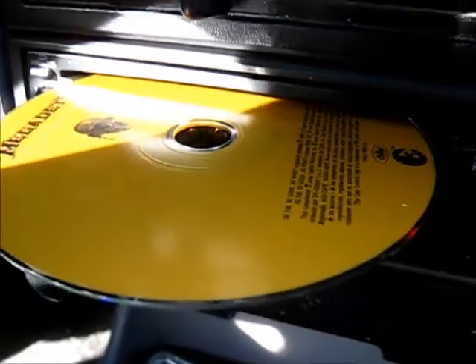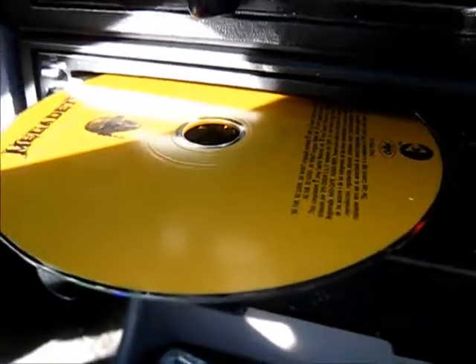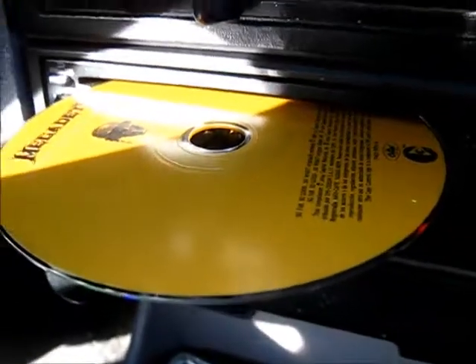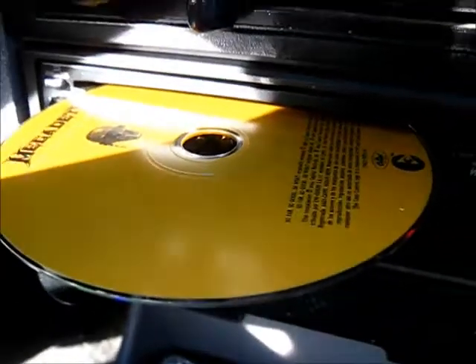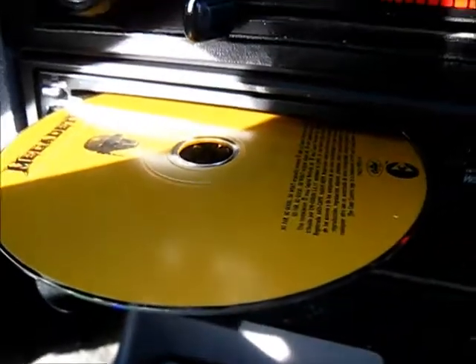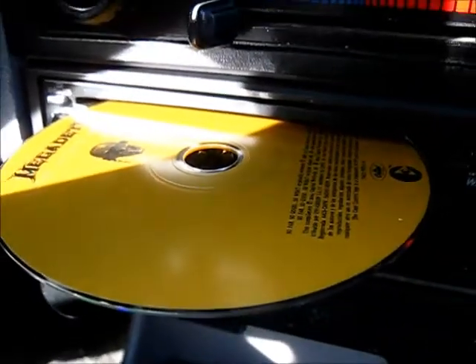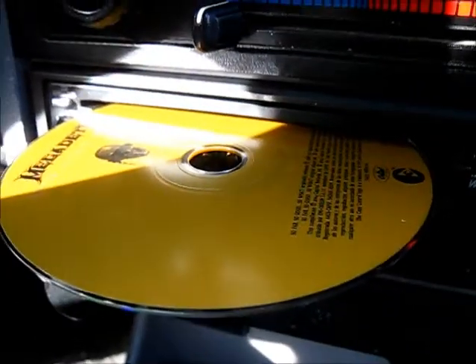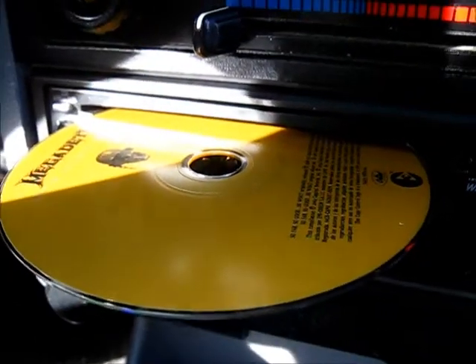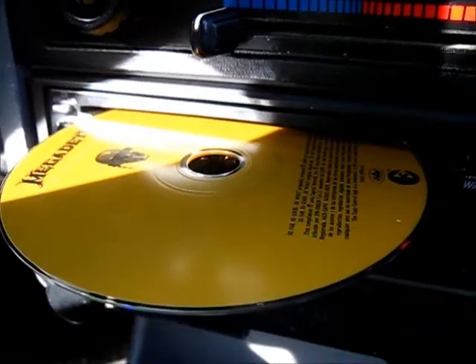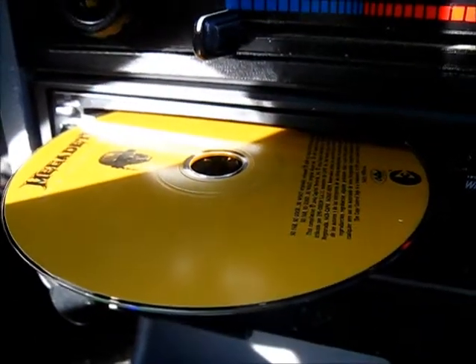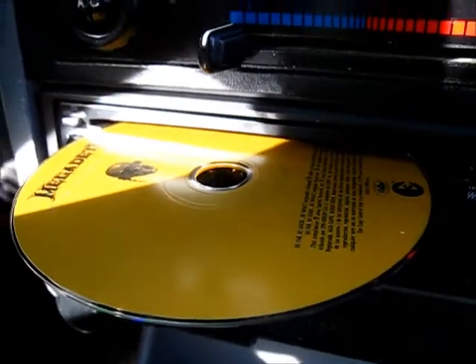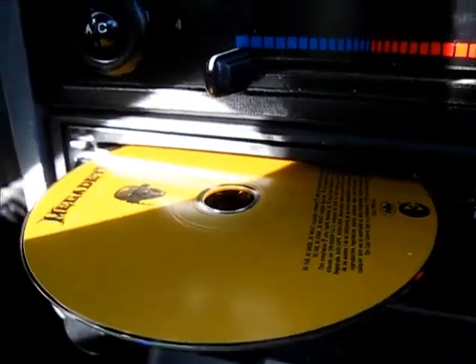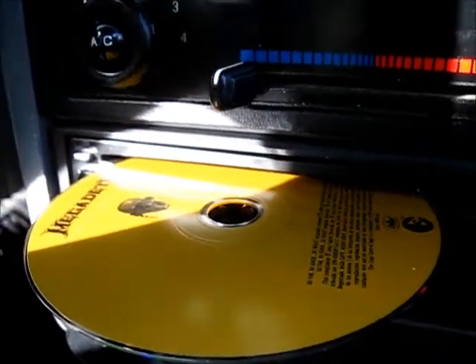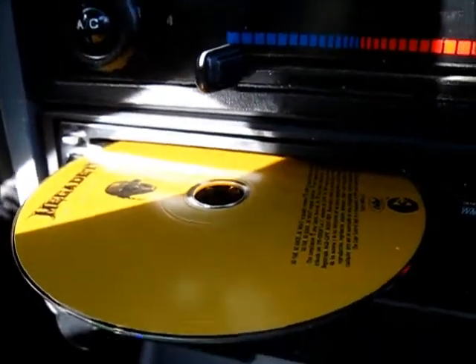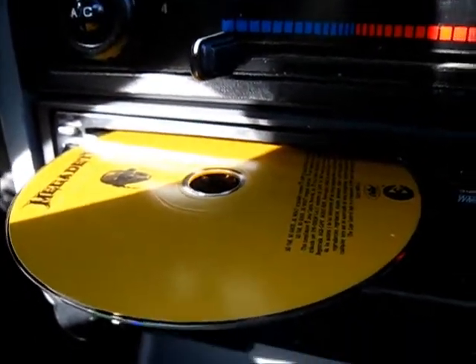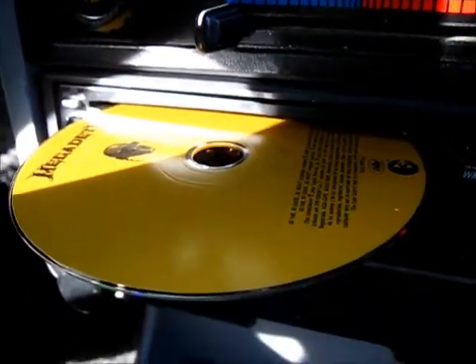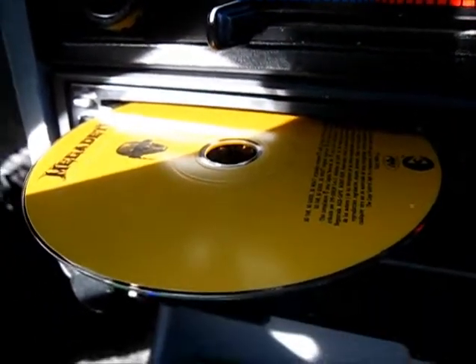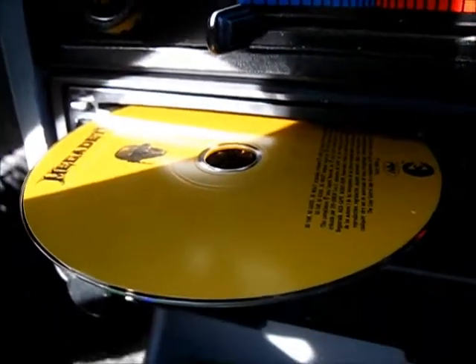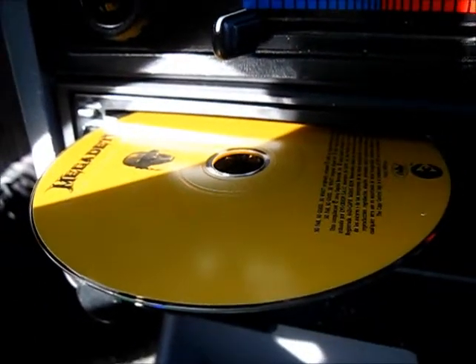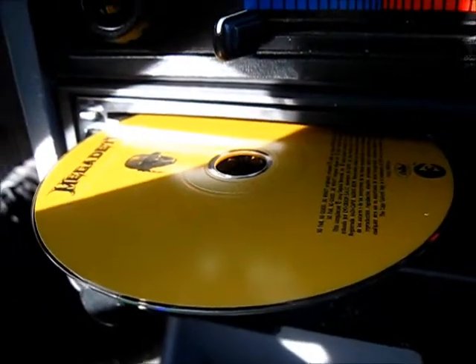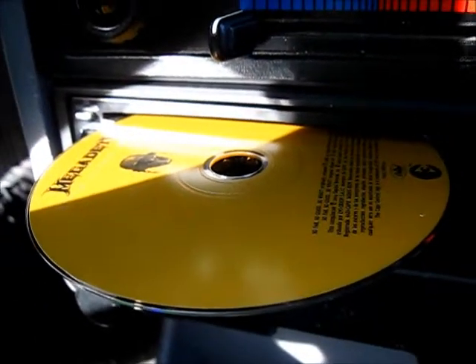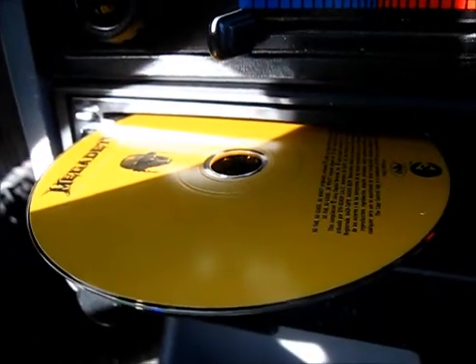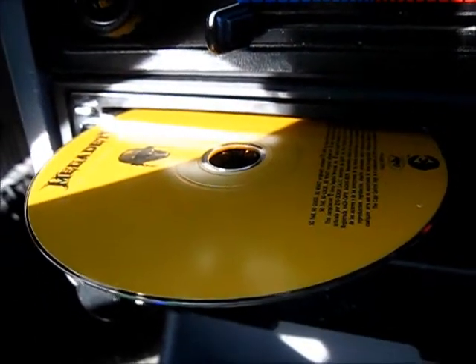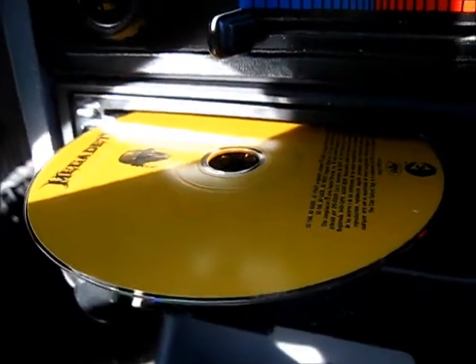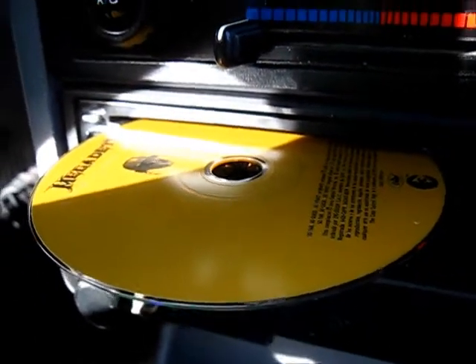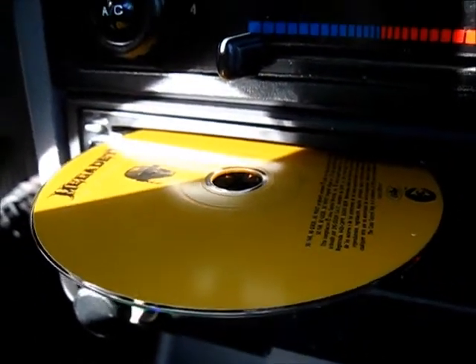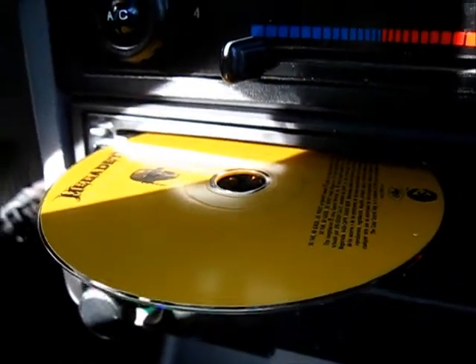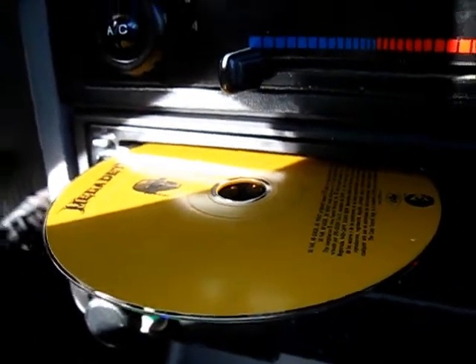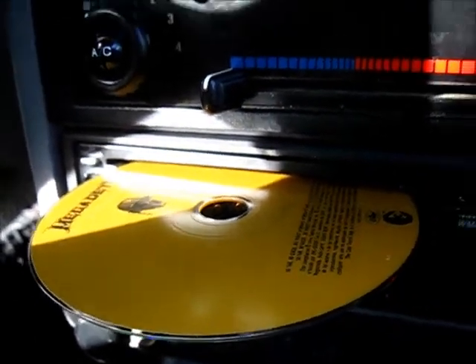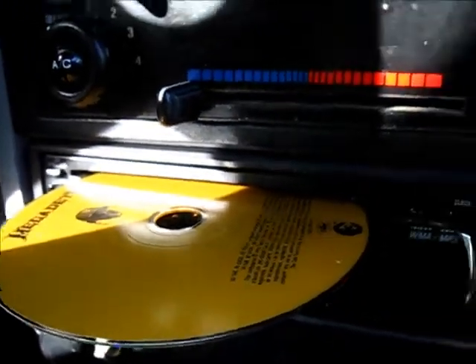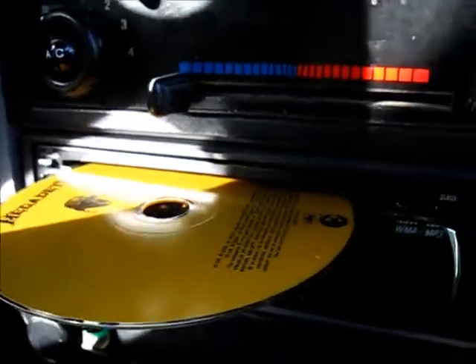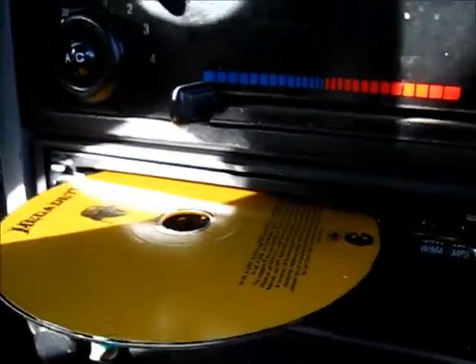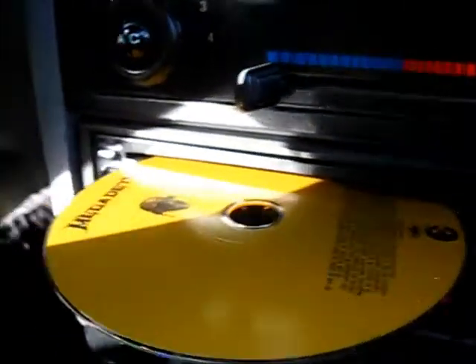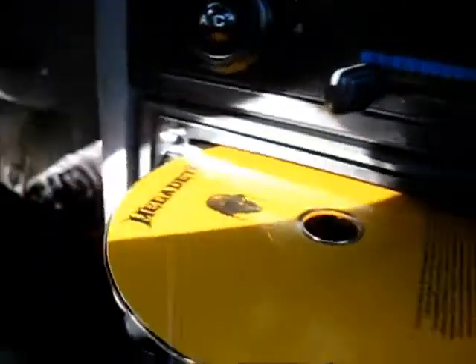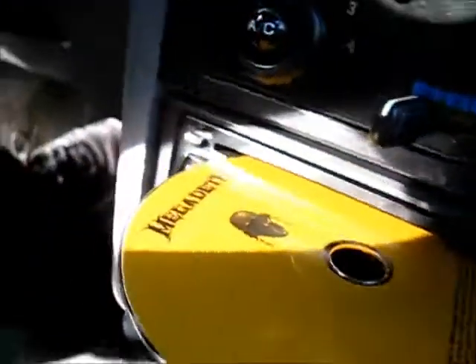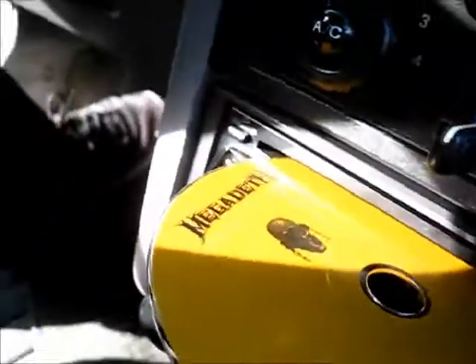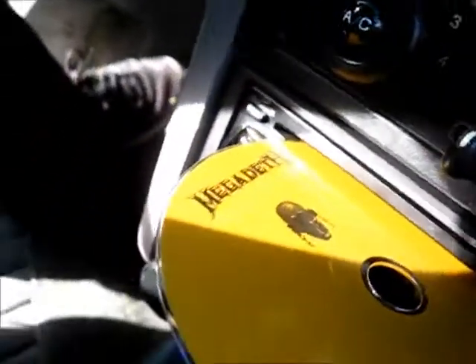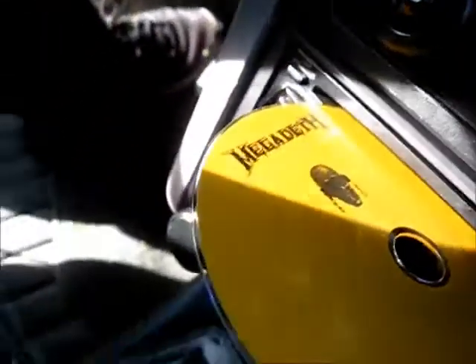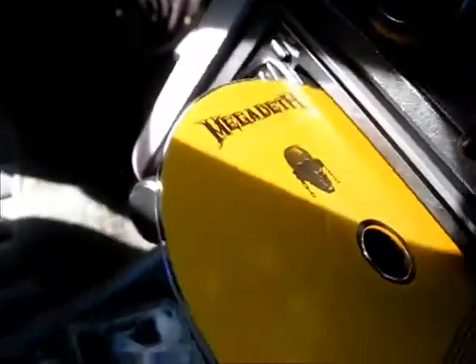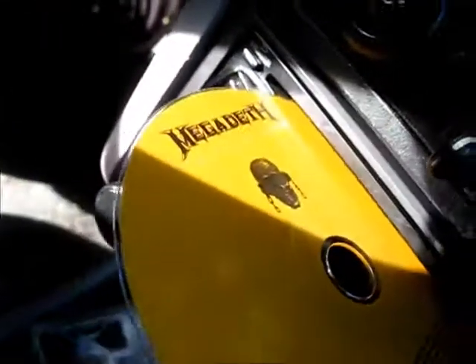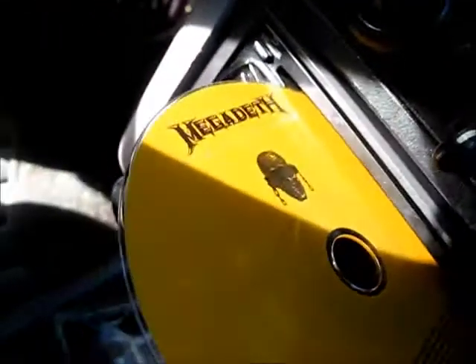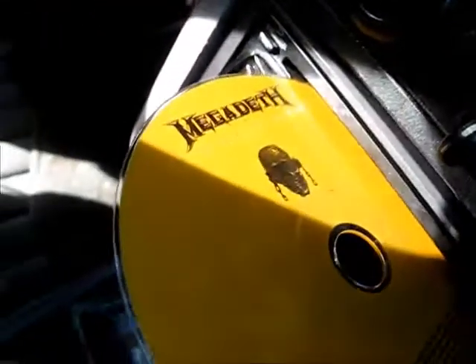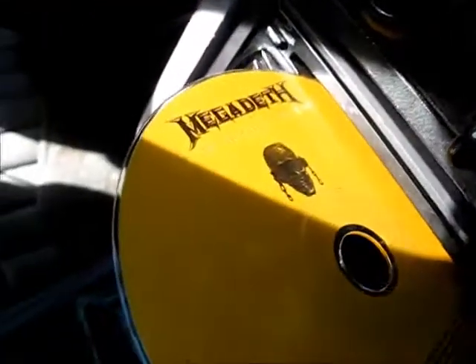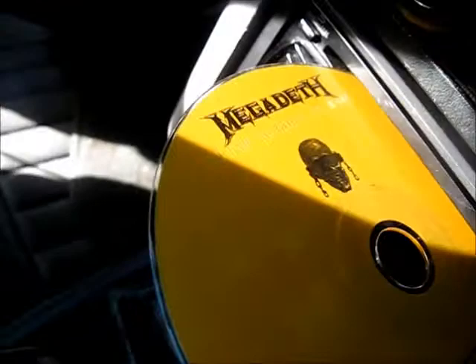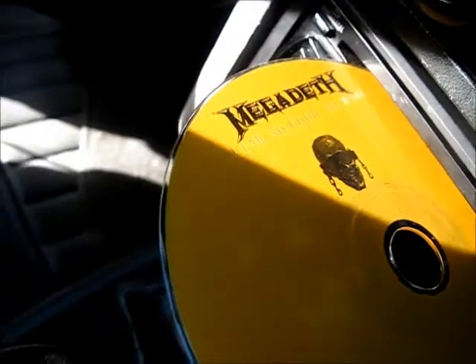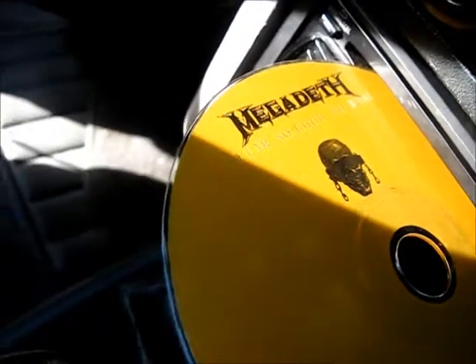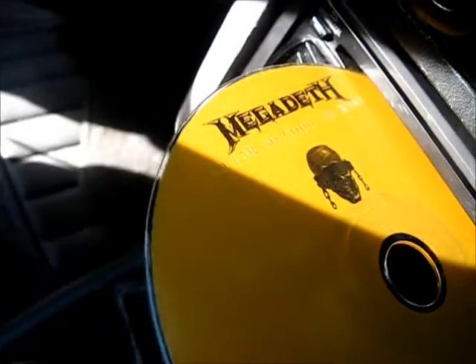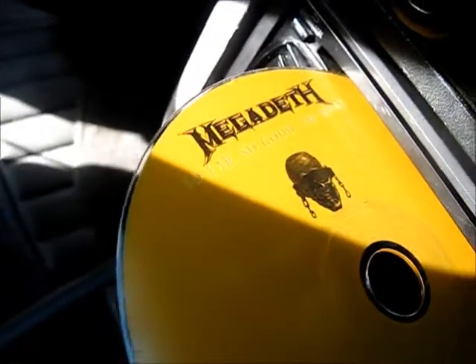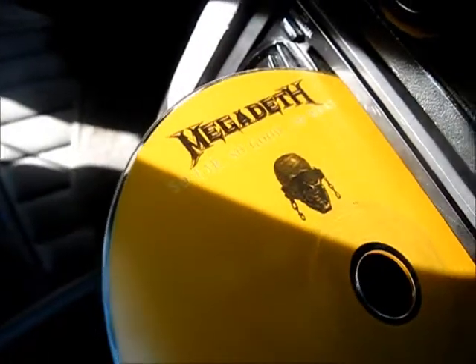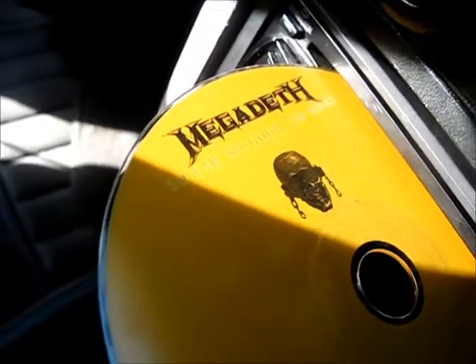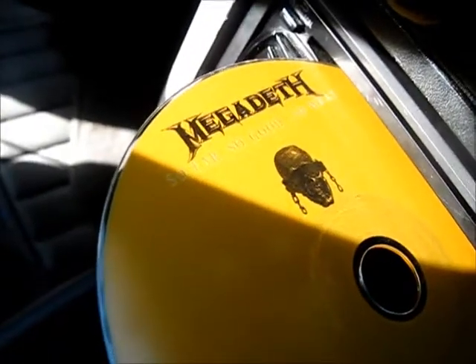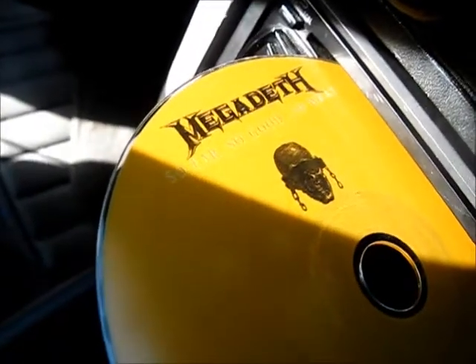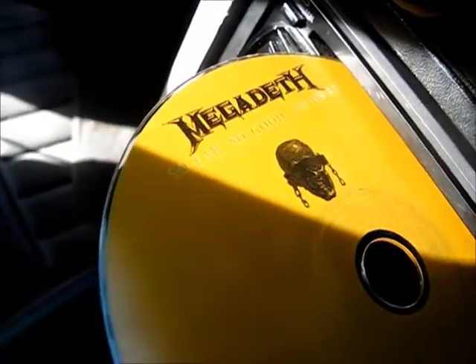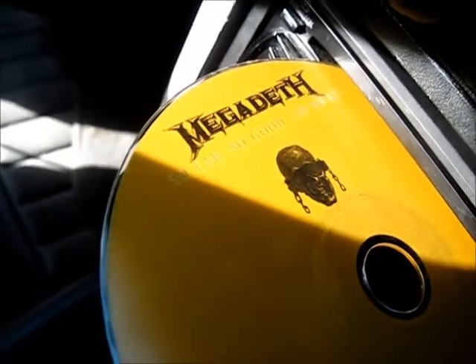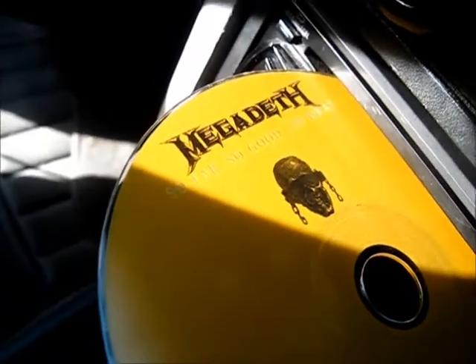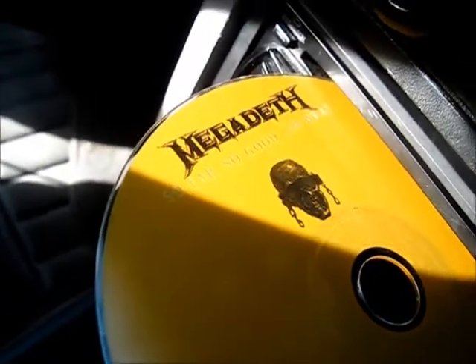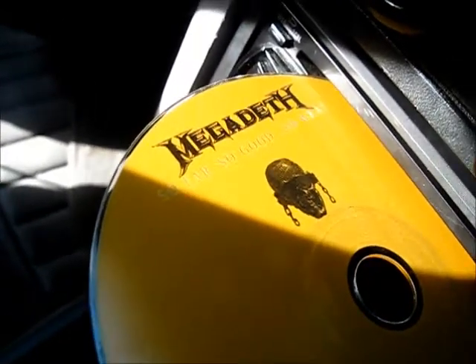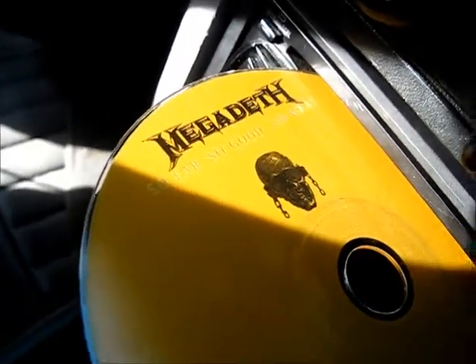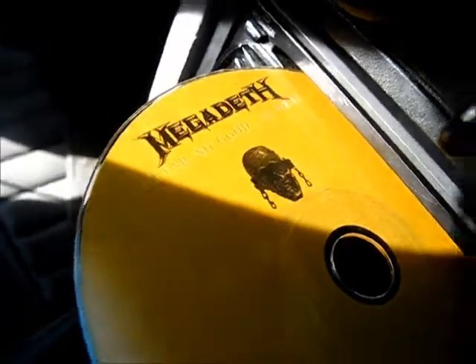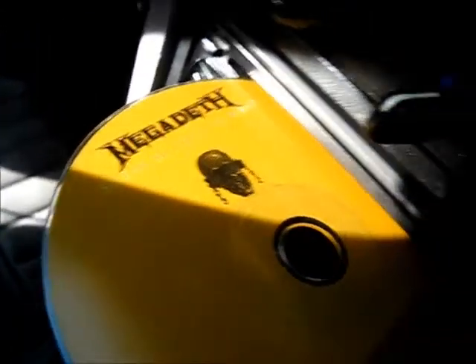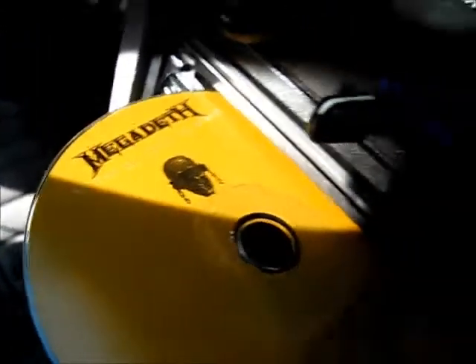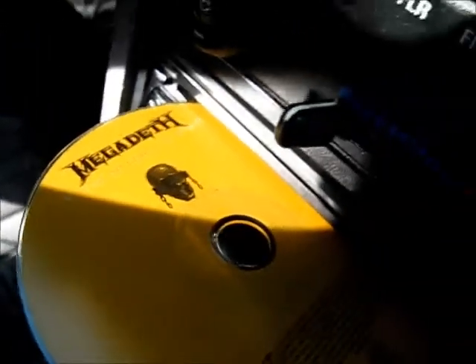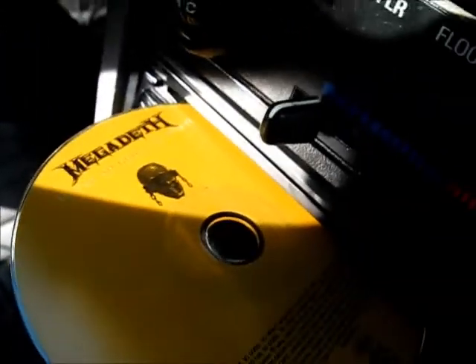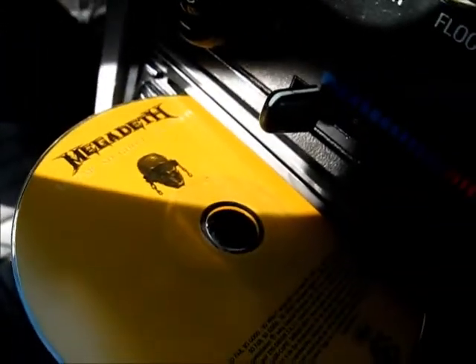All right, this is Ben's new $50 stereo from Cresswell. We're going to put in some Megadeth.